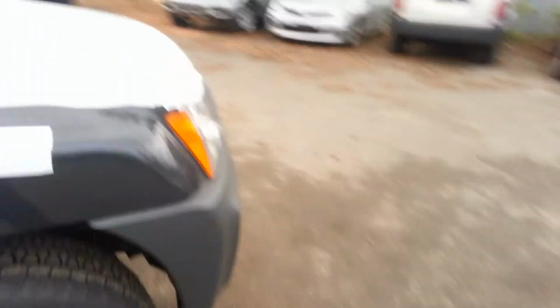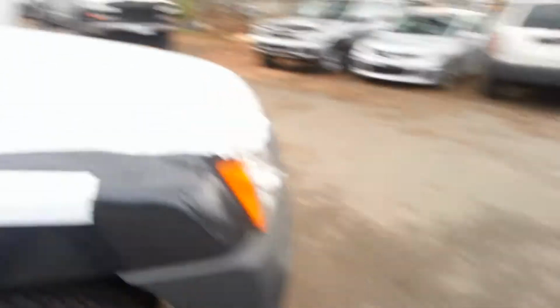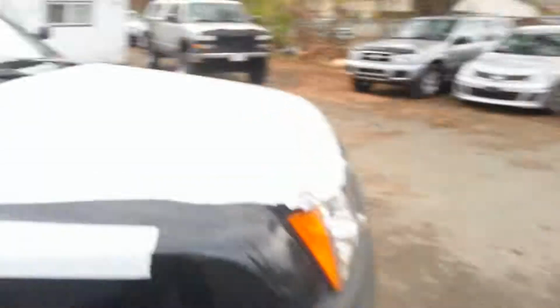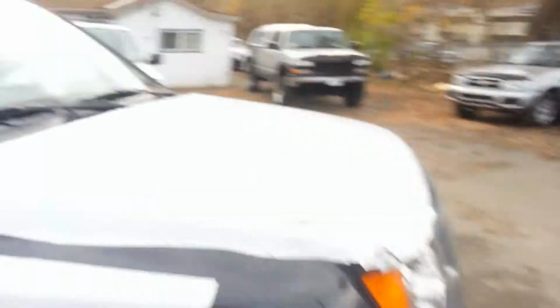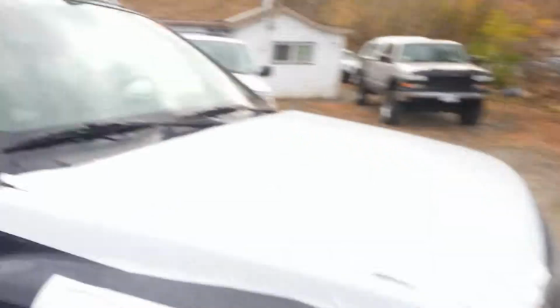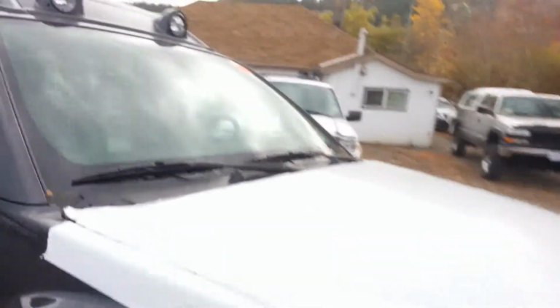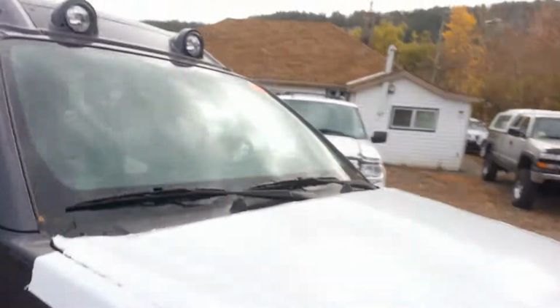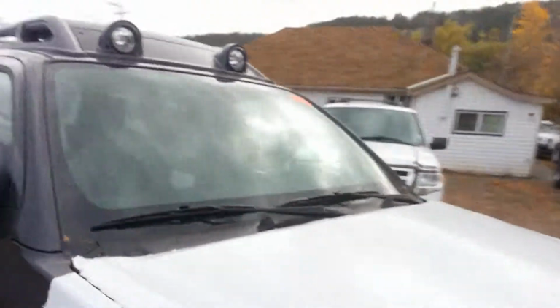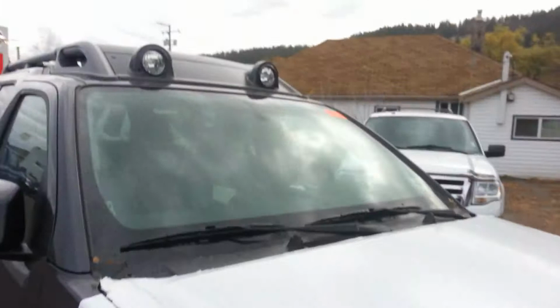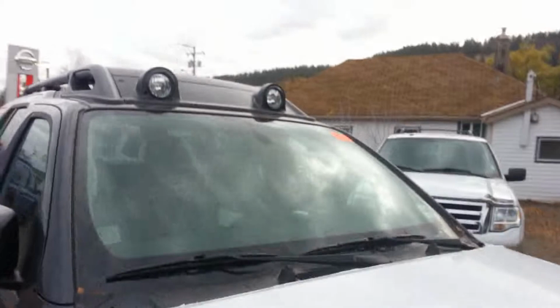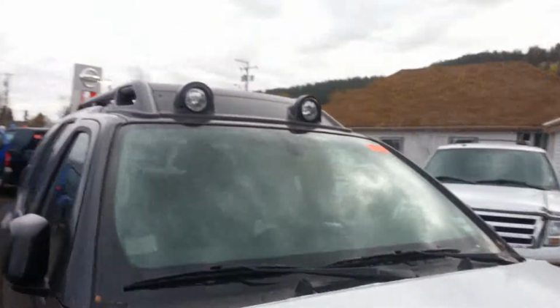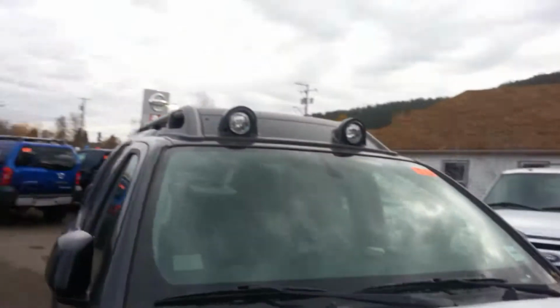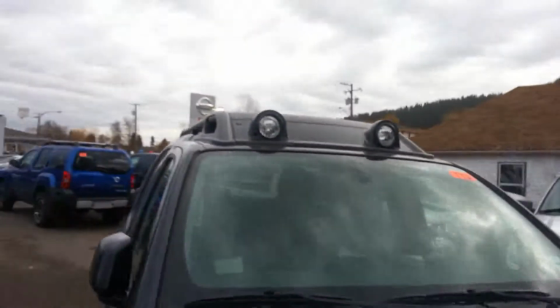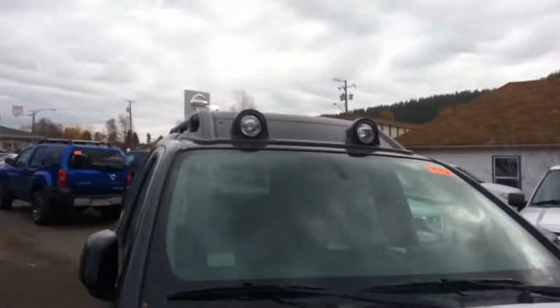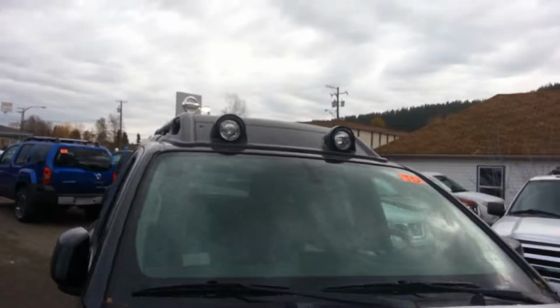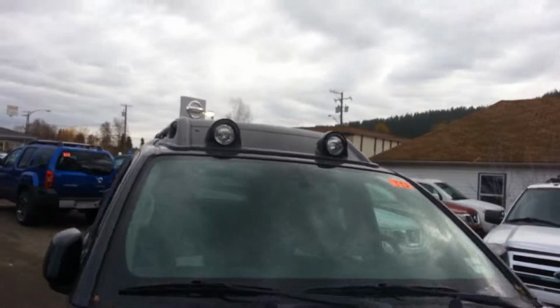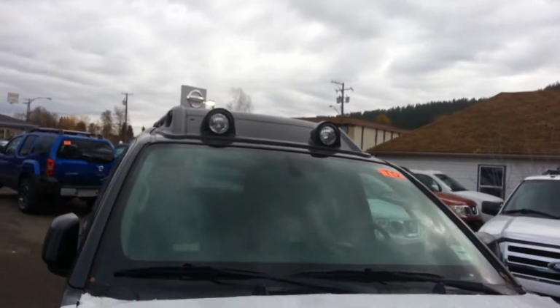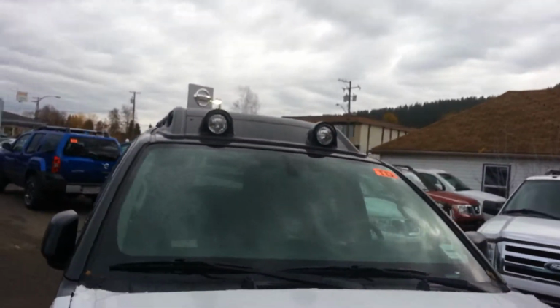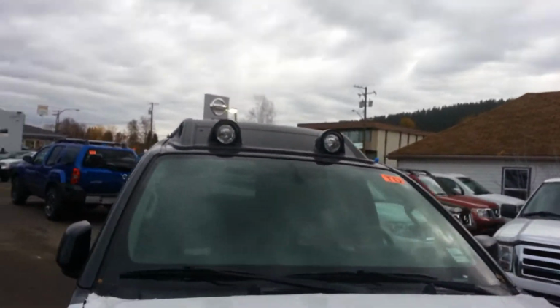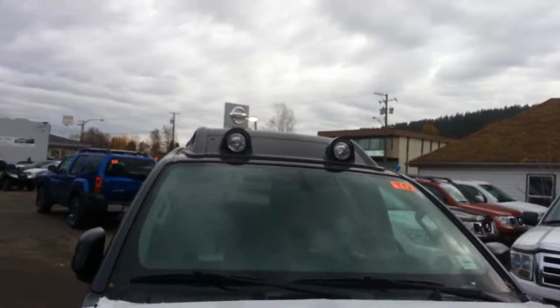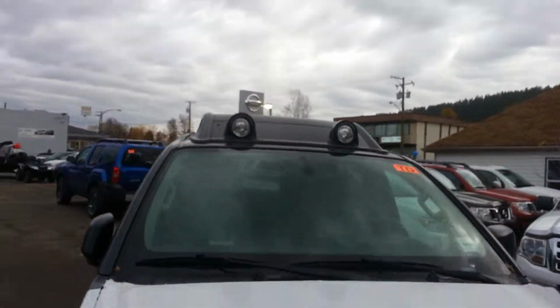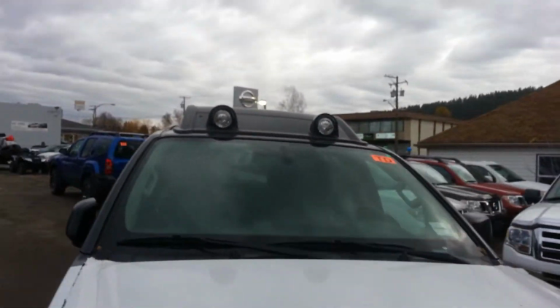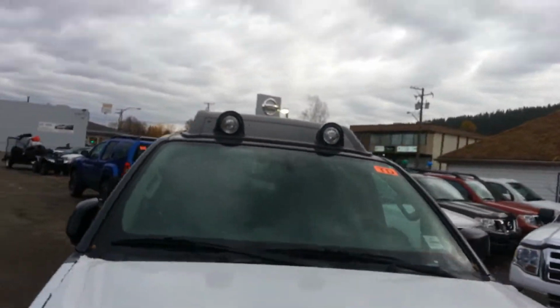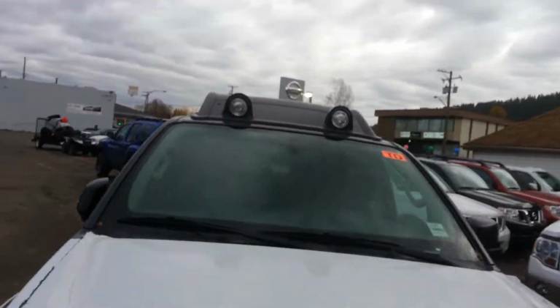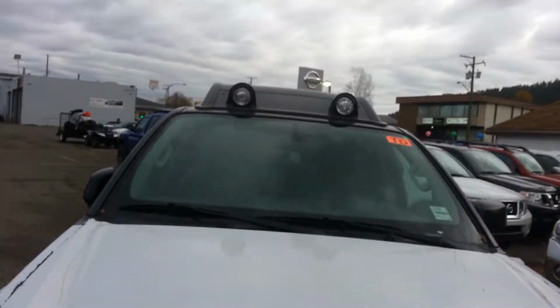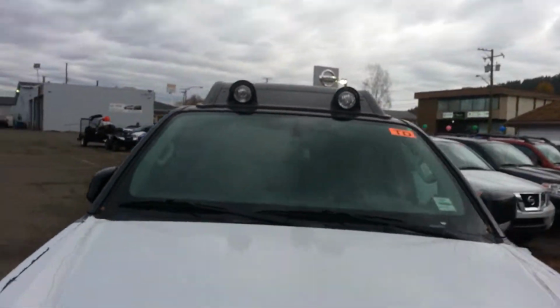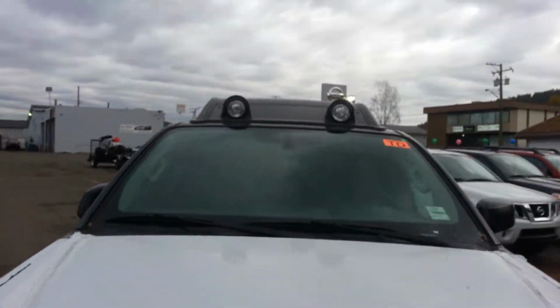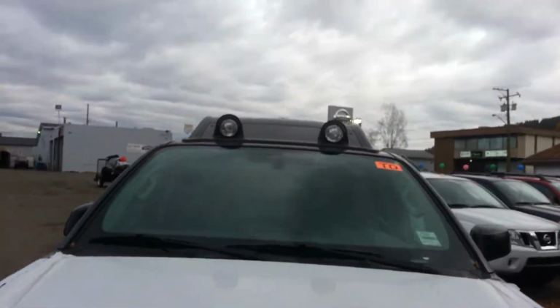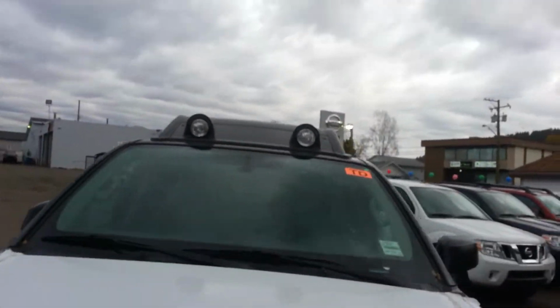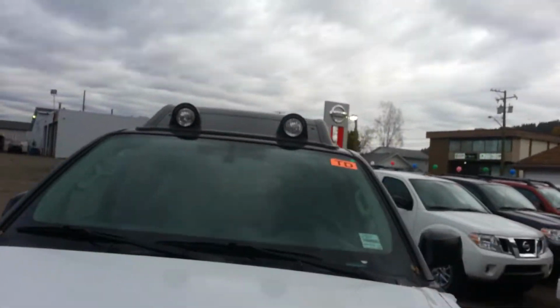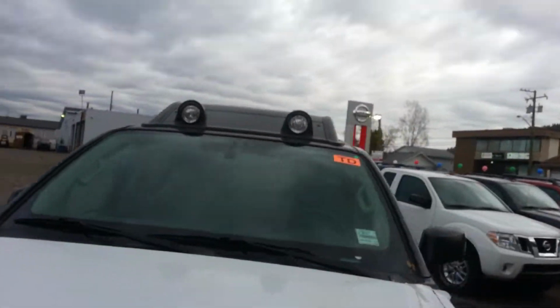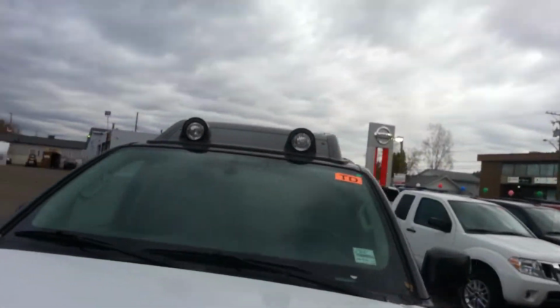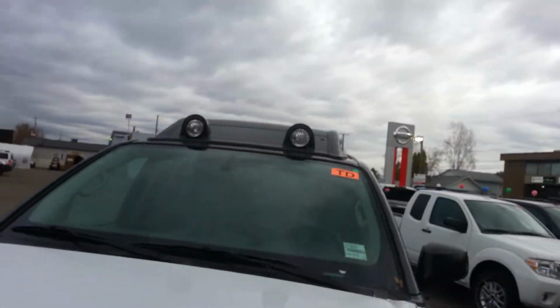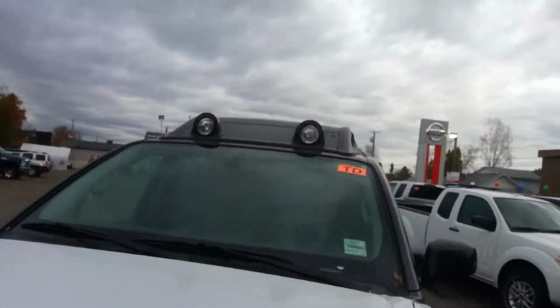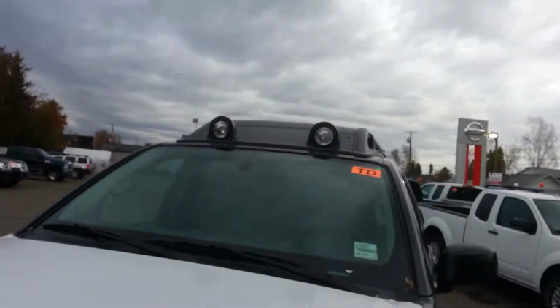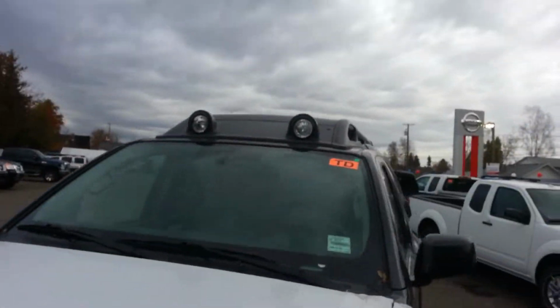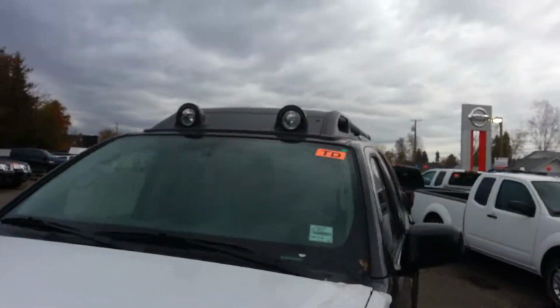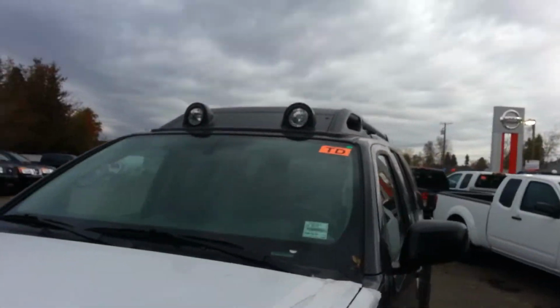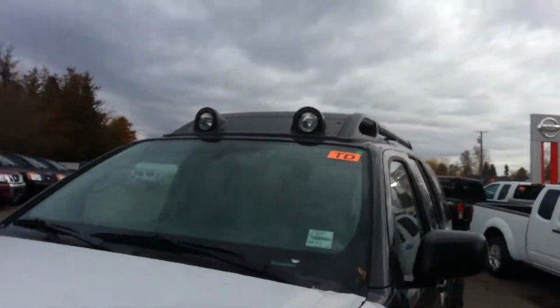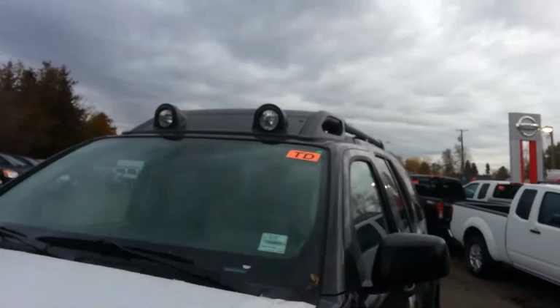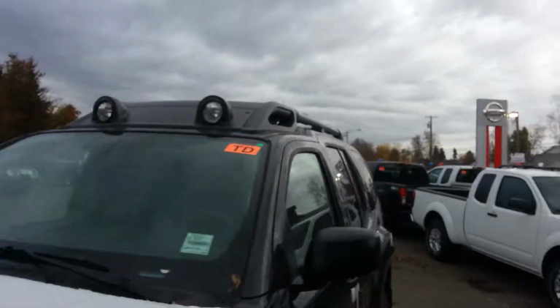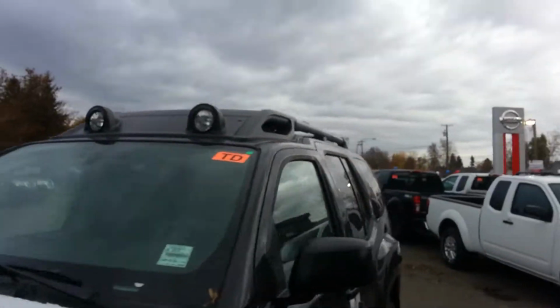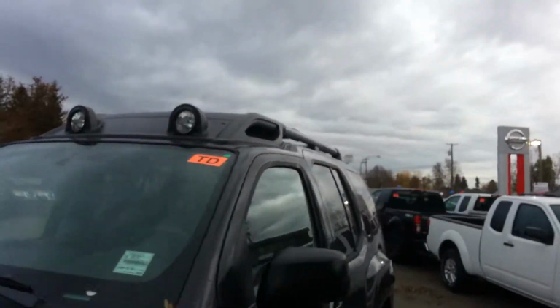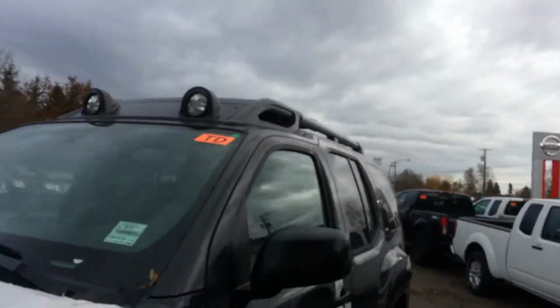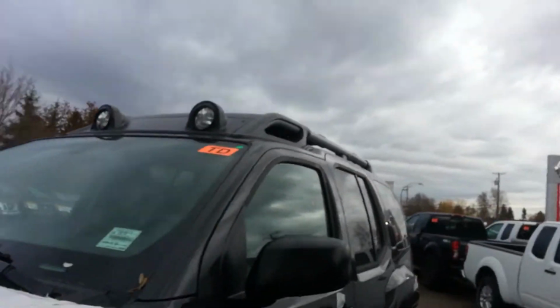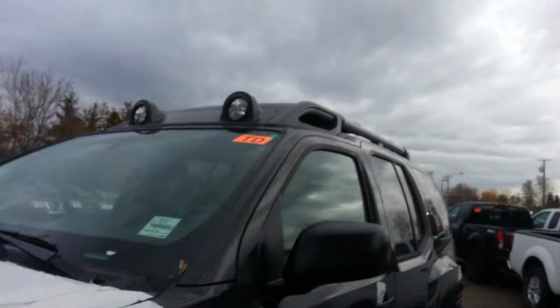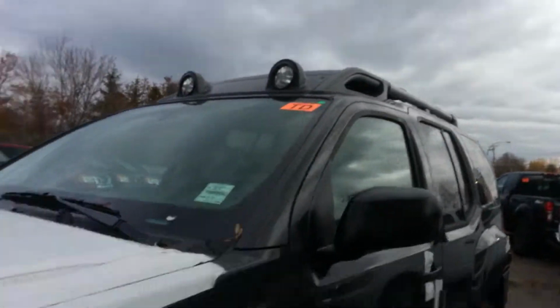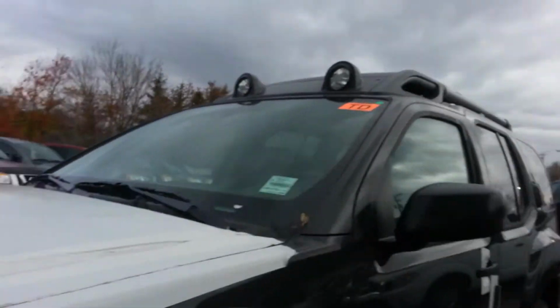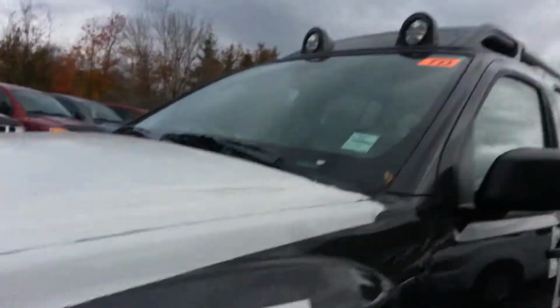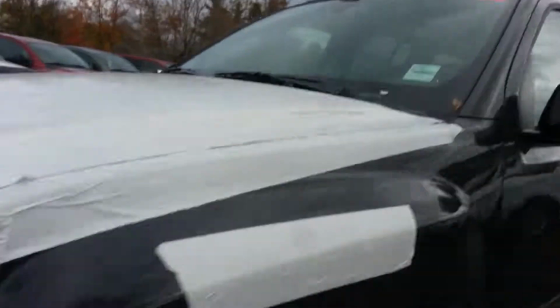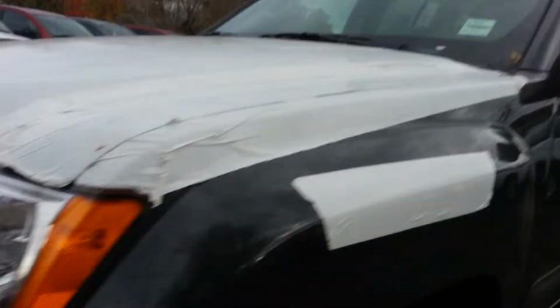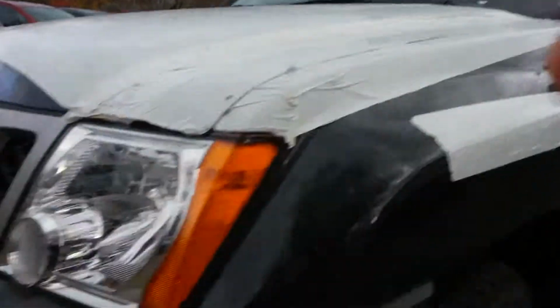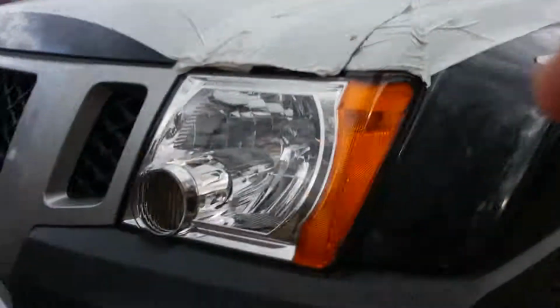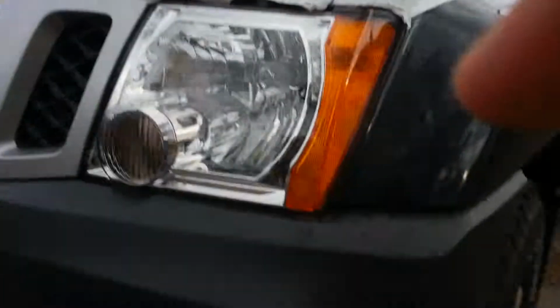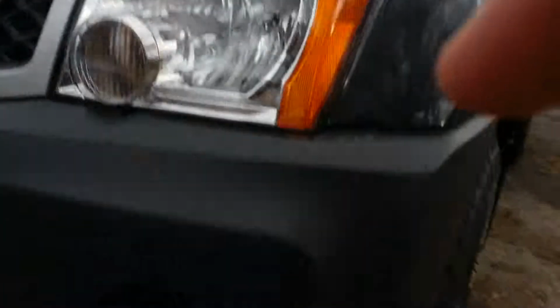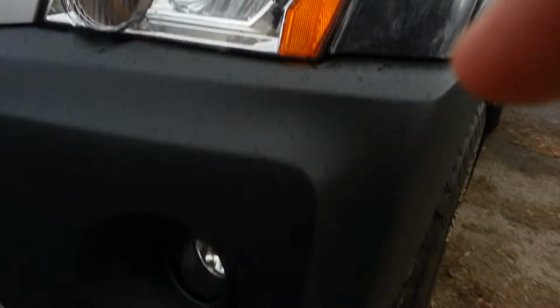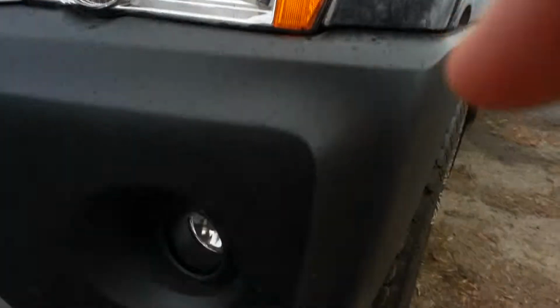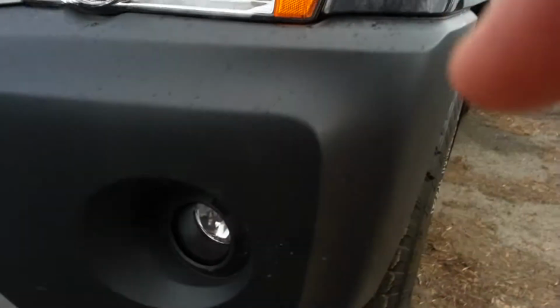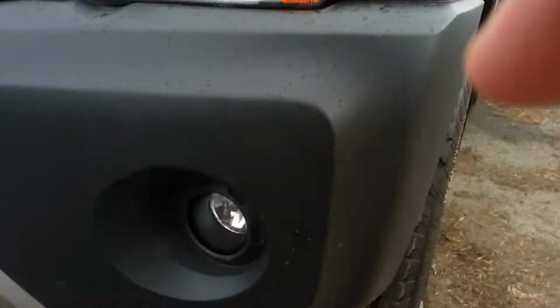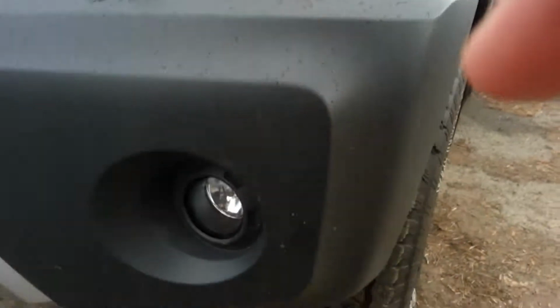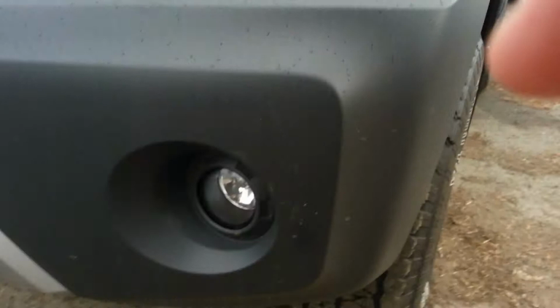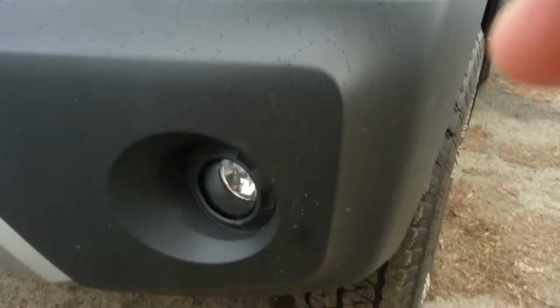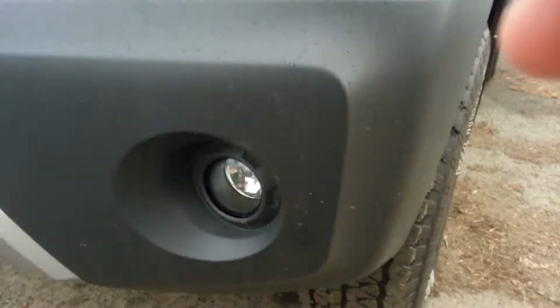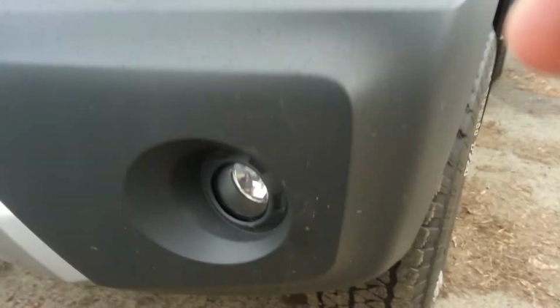It's a Pro 4X model, it's got the fog lamps up top and those come with covers as well. You also have fog lights in the bumper too.